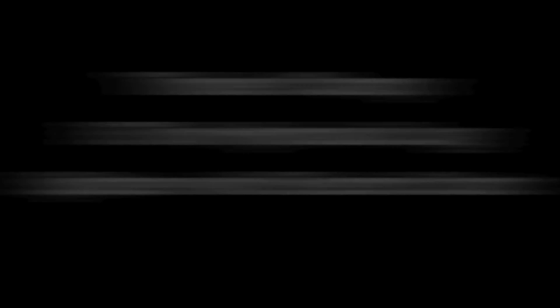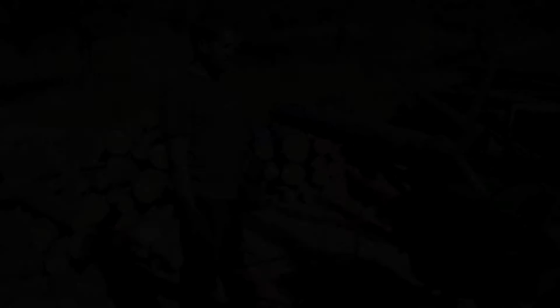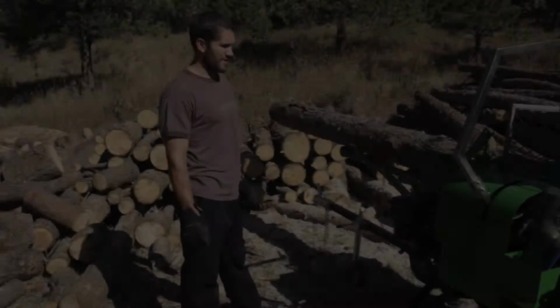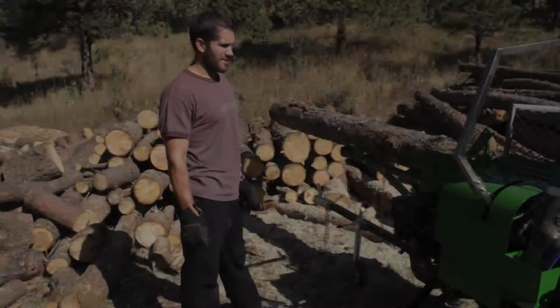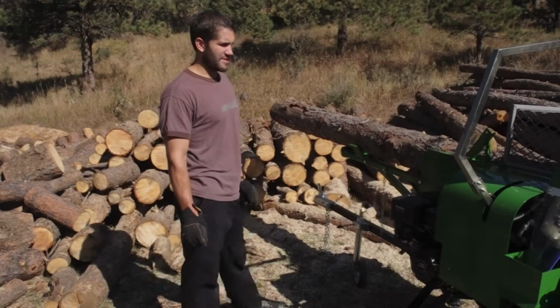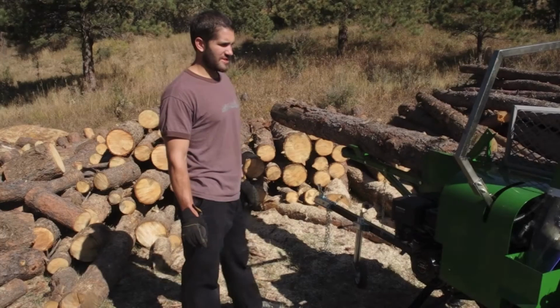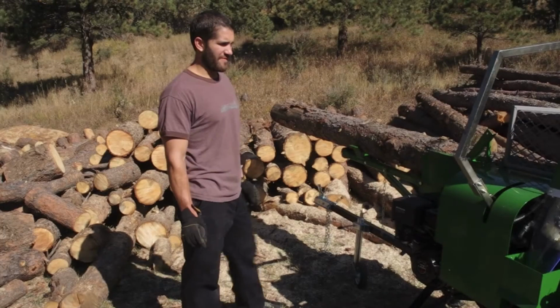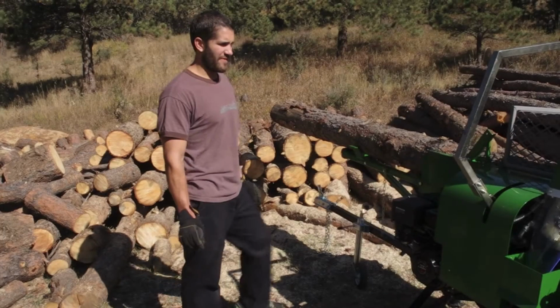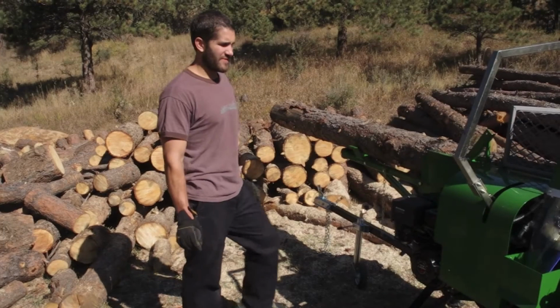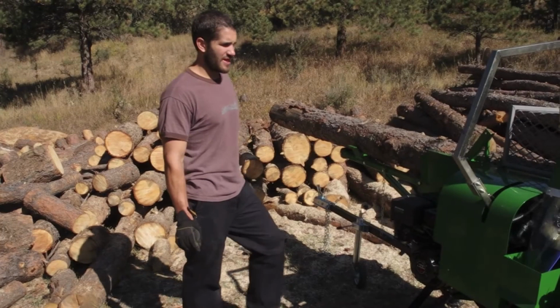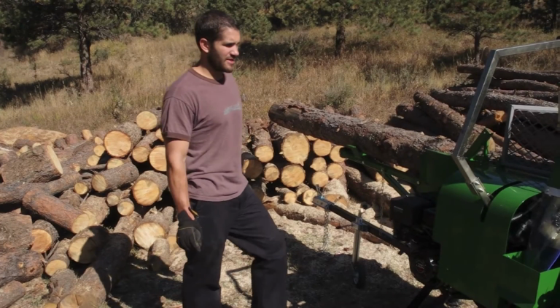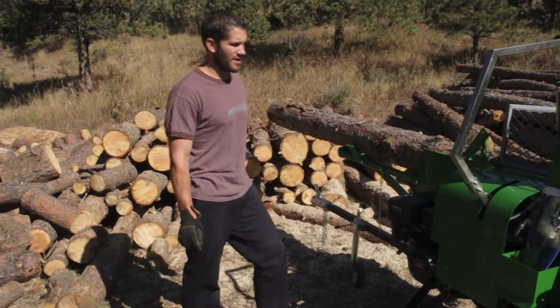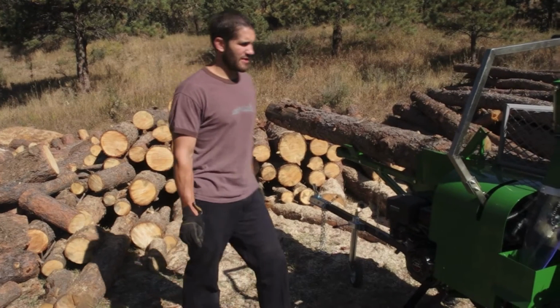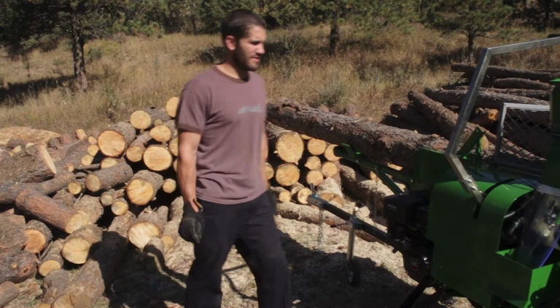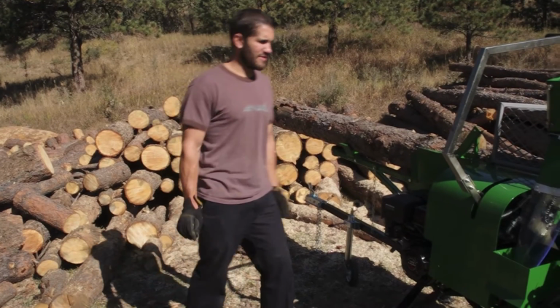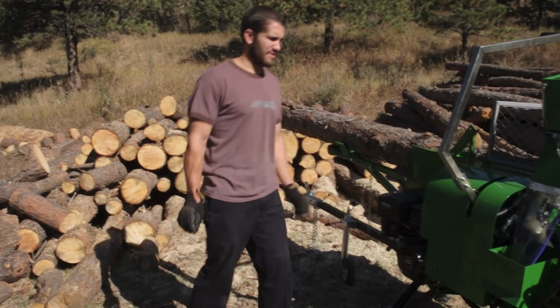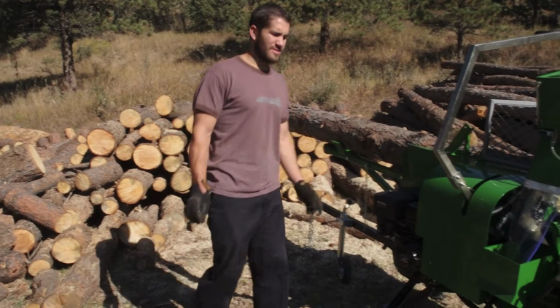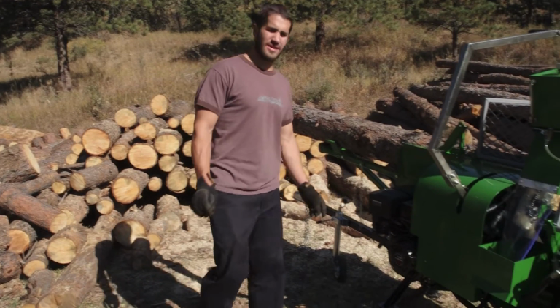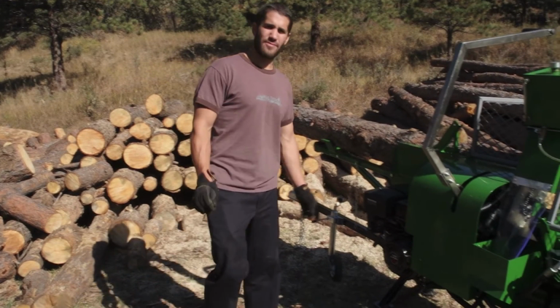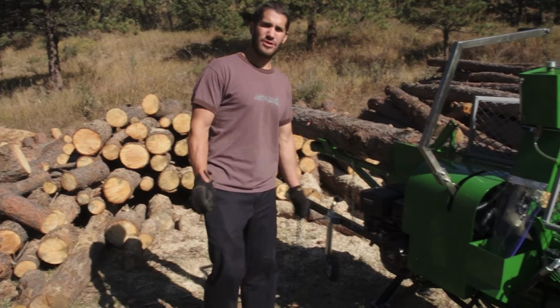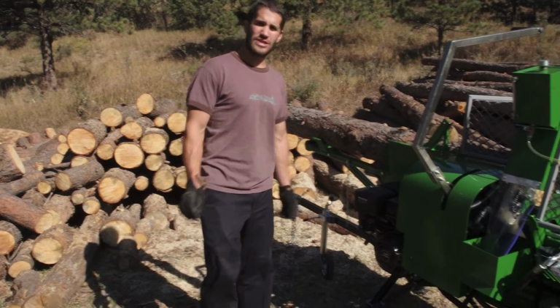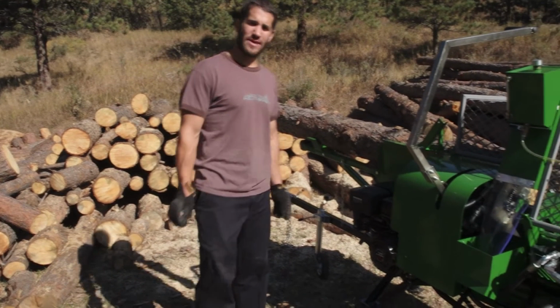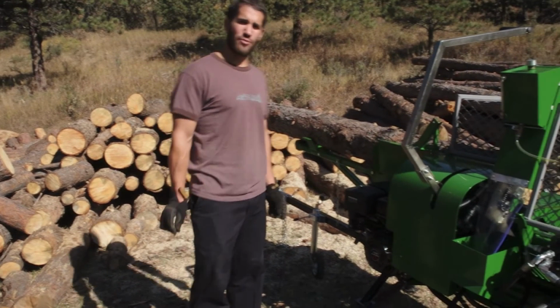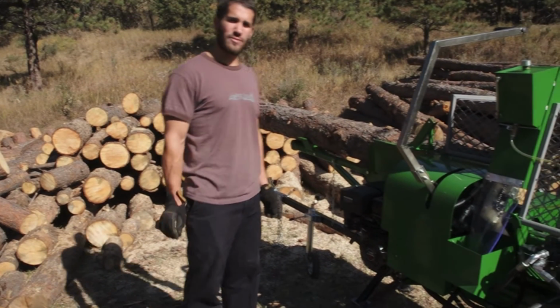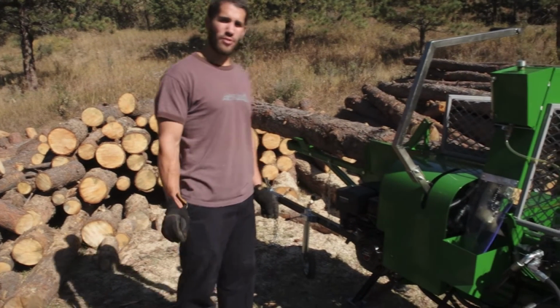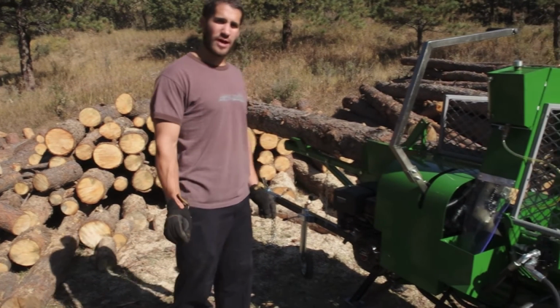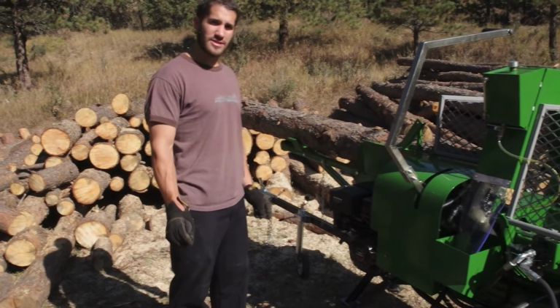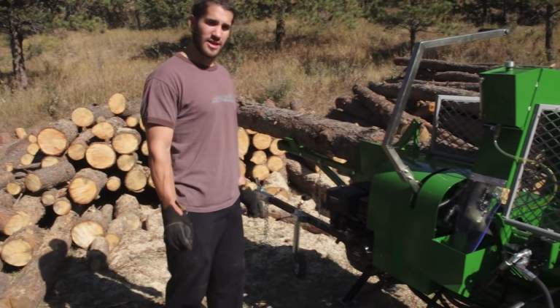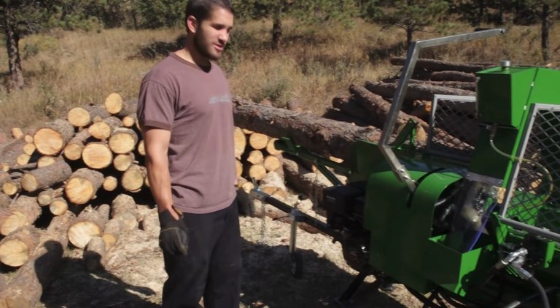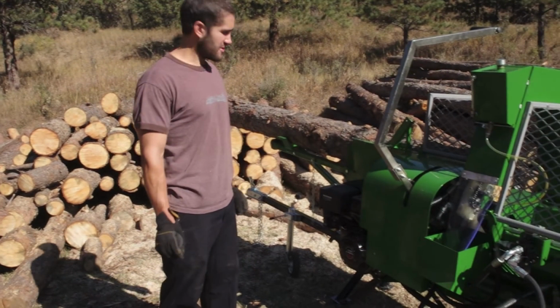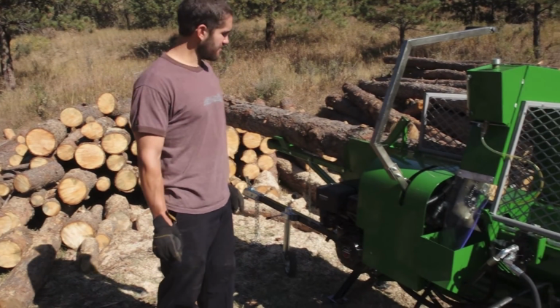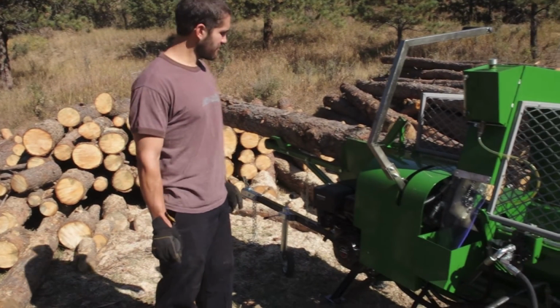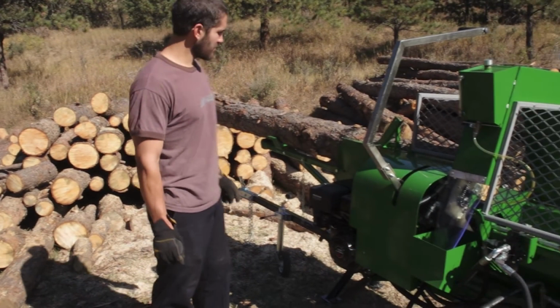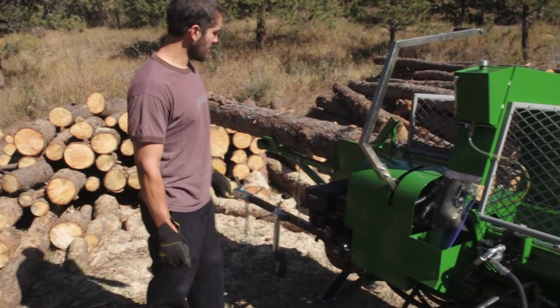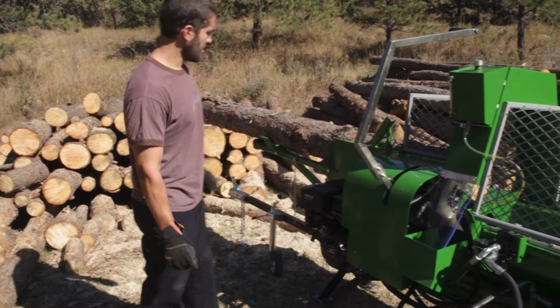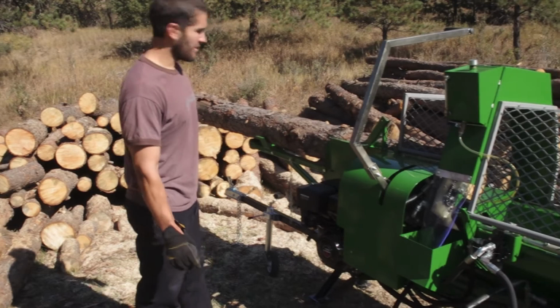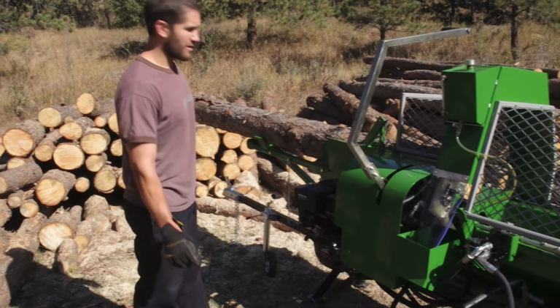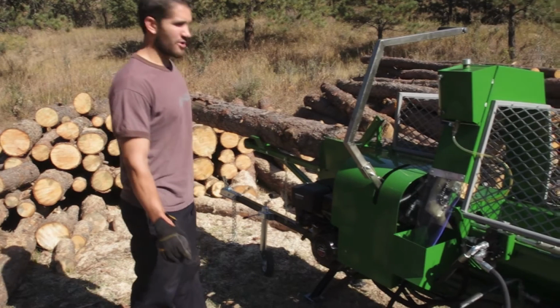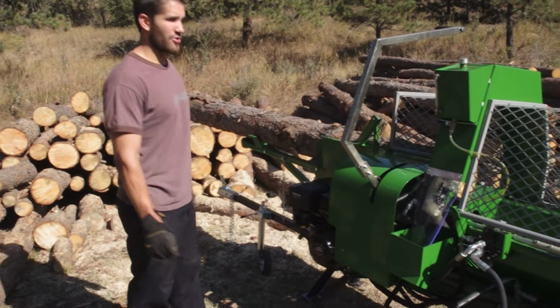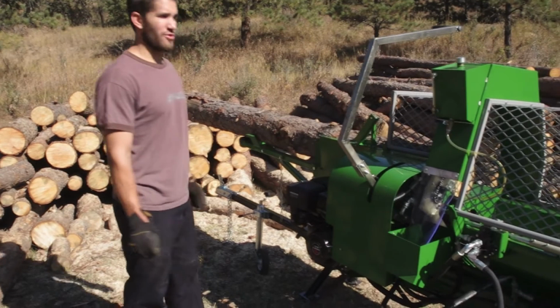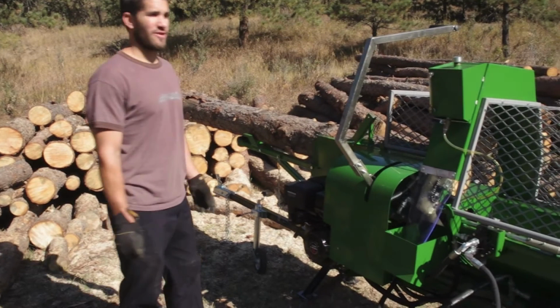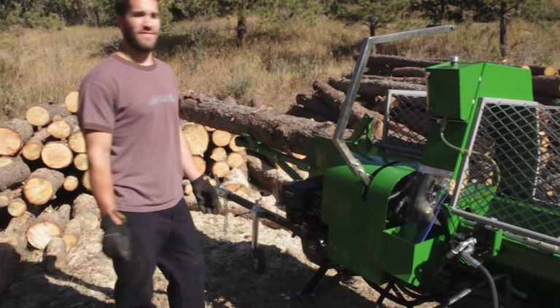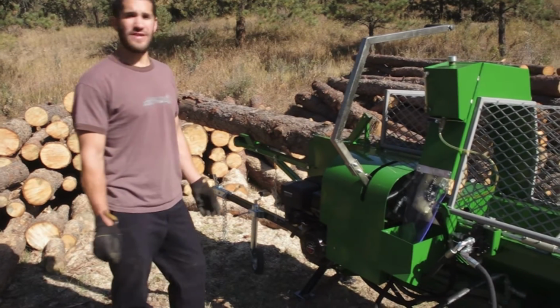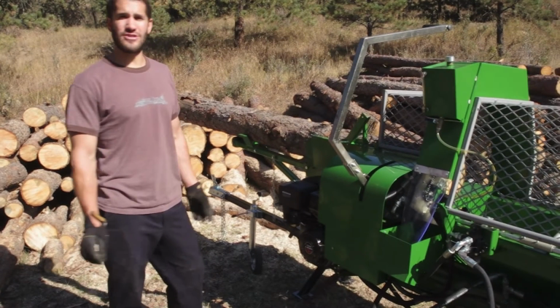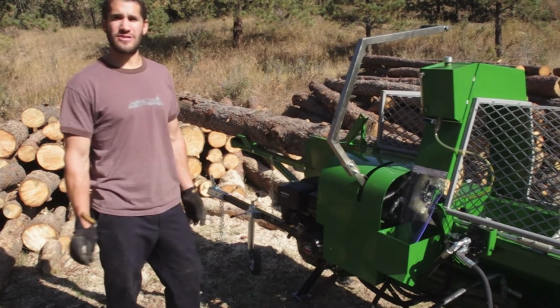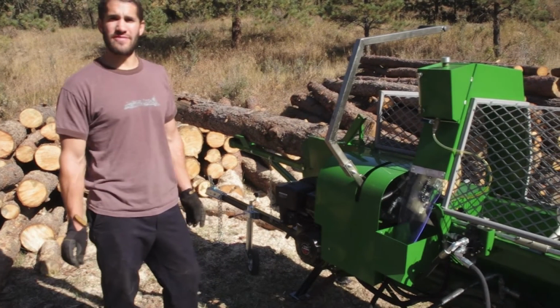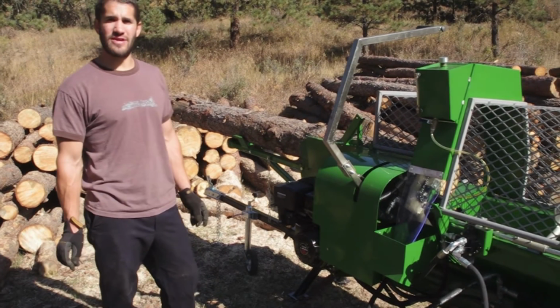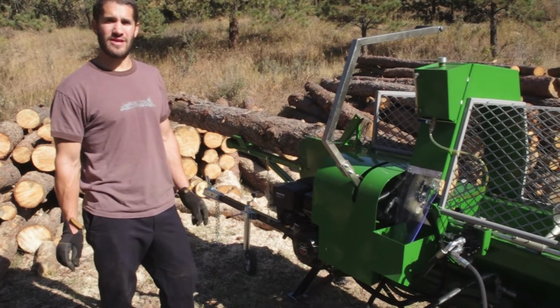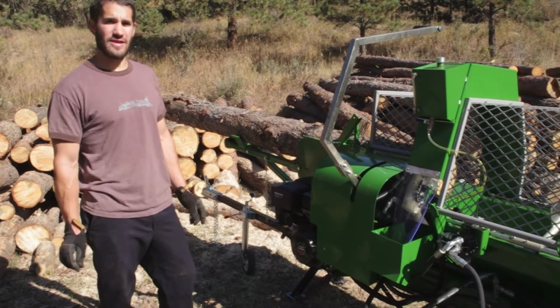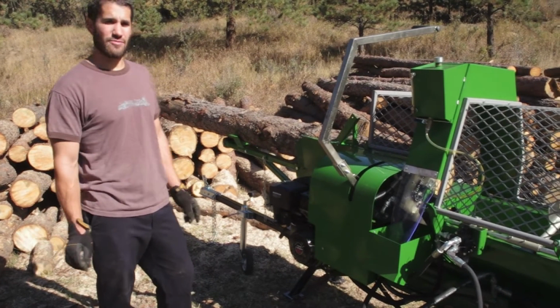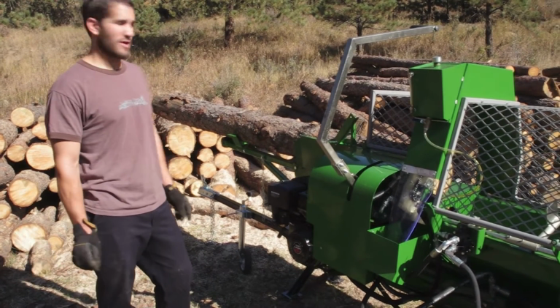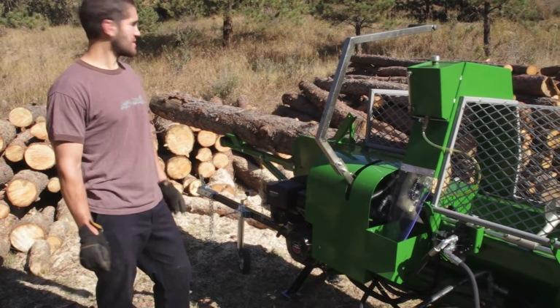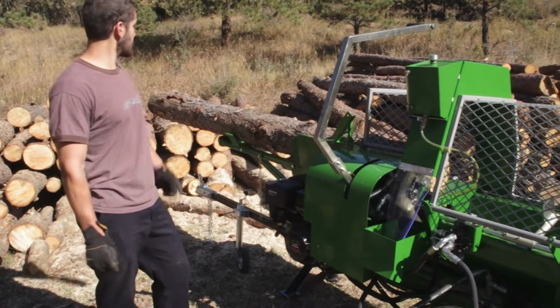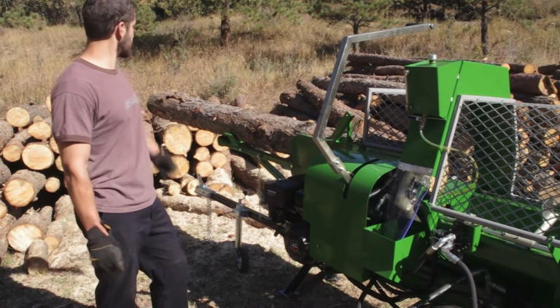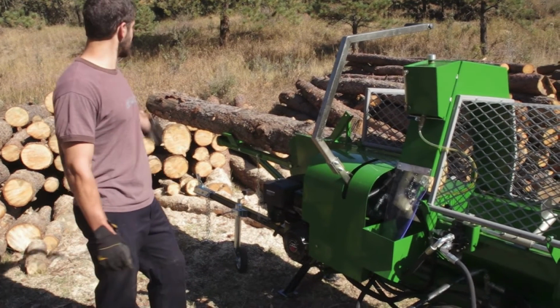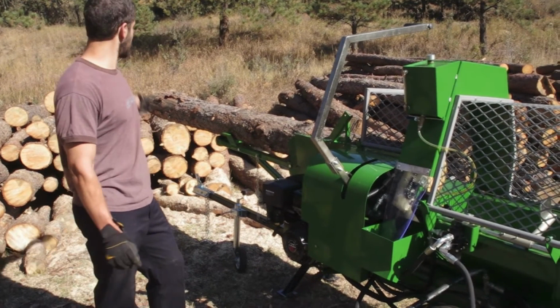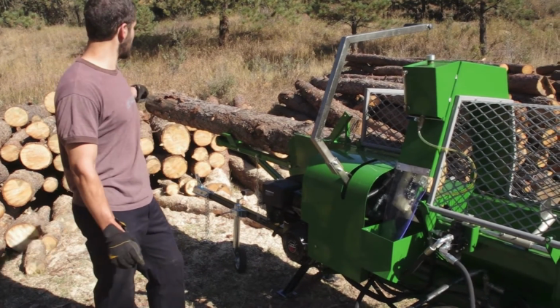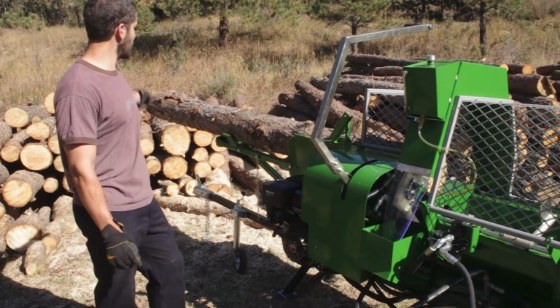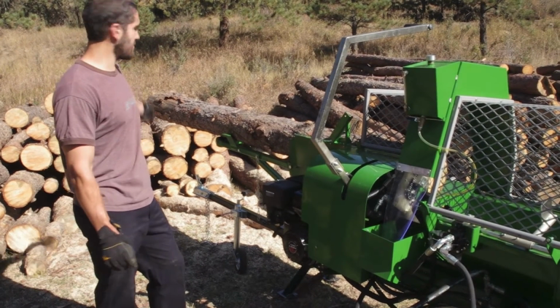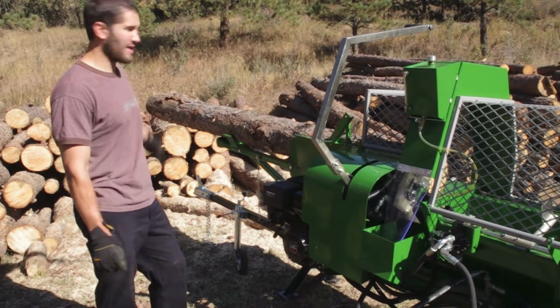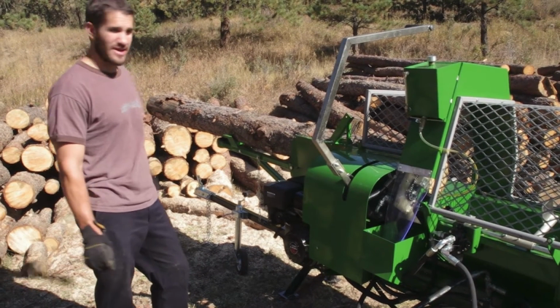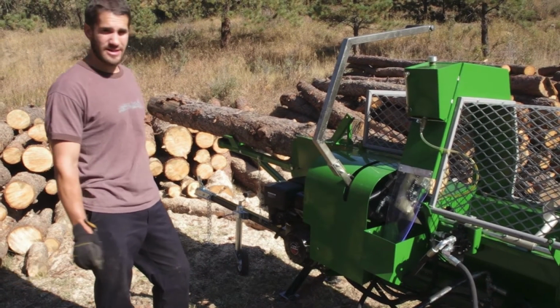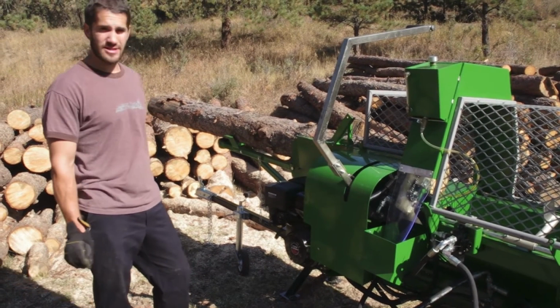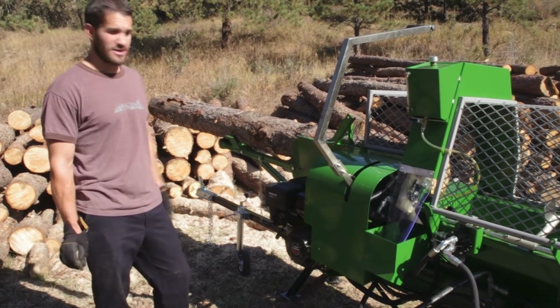This is the 15-ton Timber Champ wood processor. I'm going to go through all the features of it and then we're going to split this pile of wood behind us.